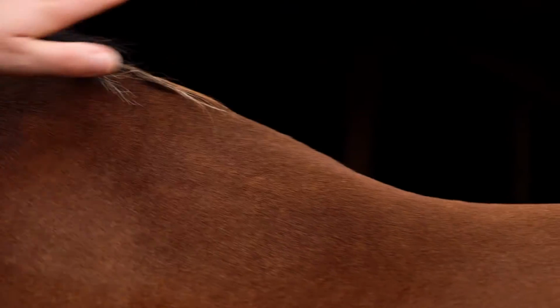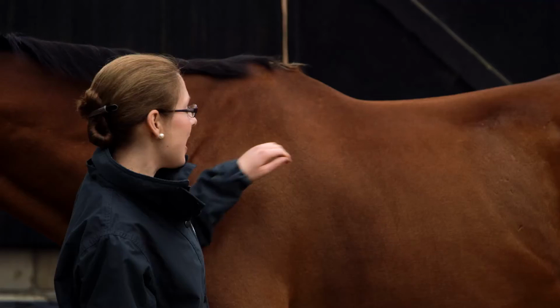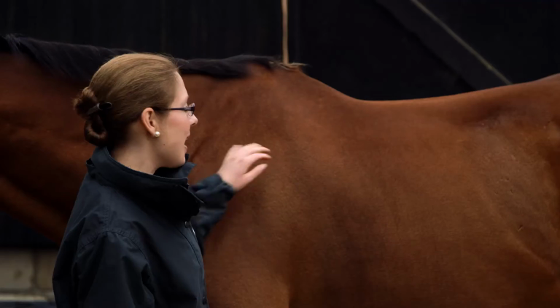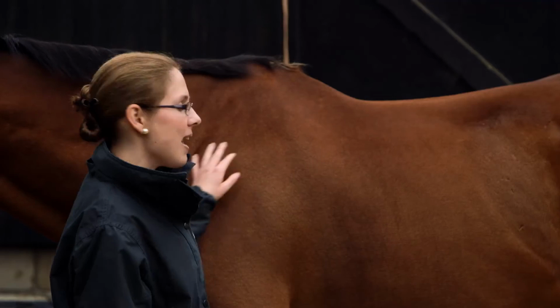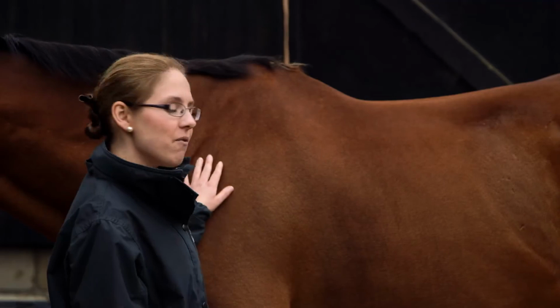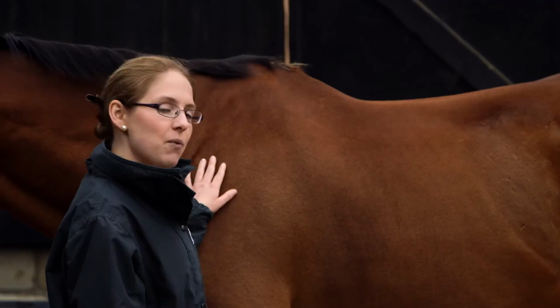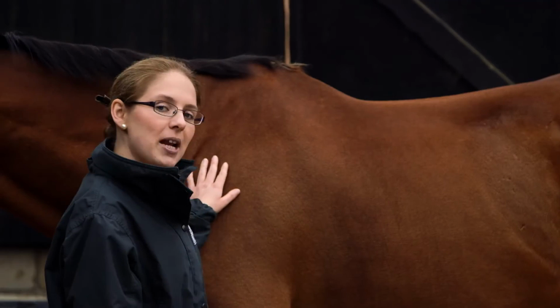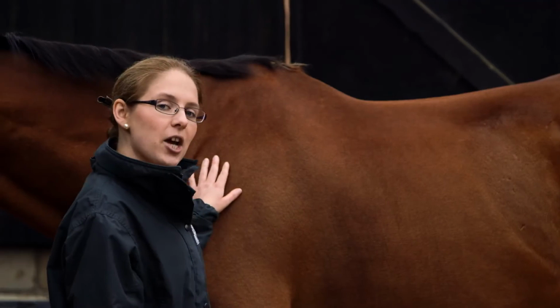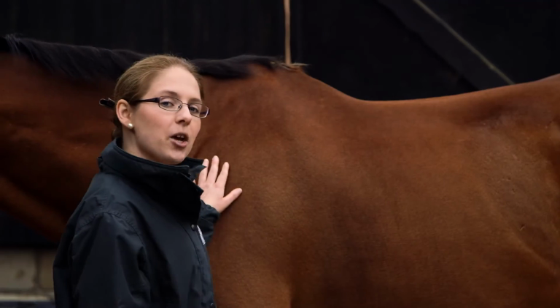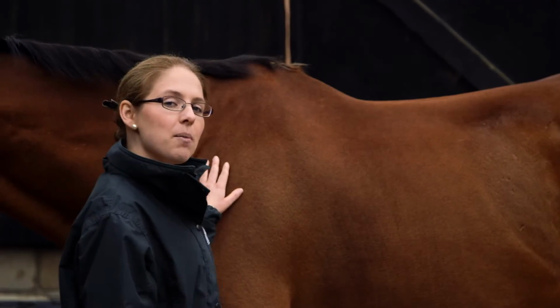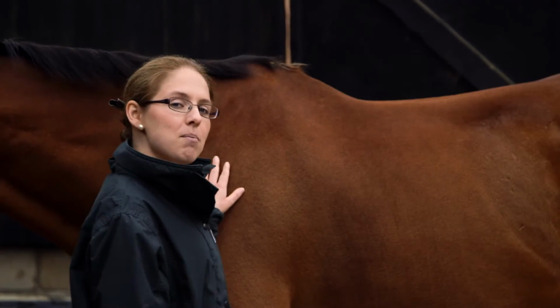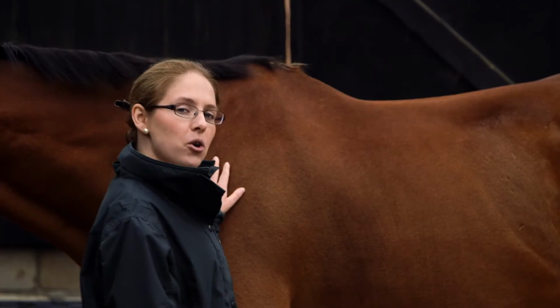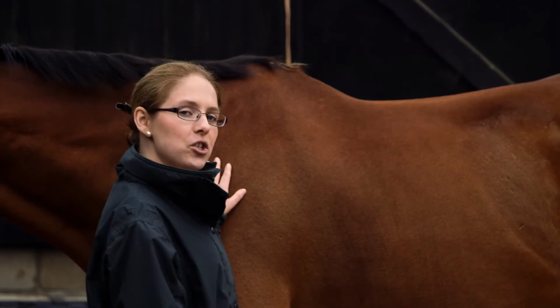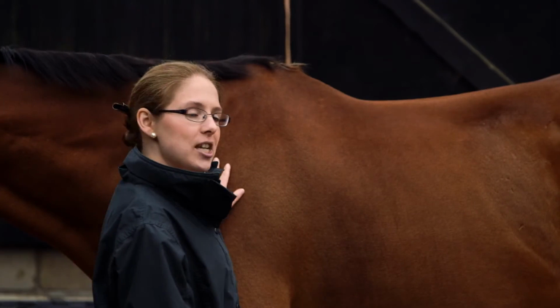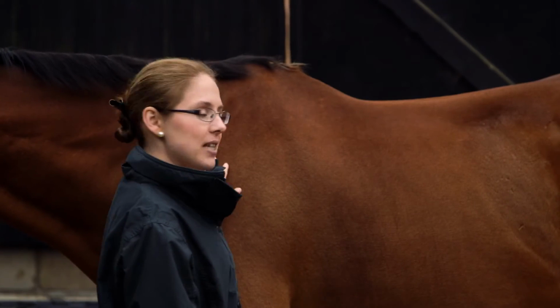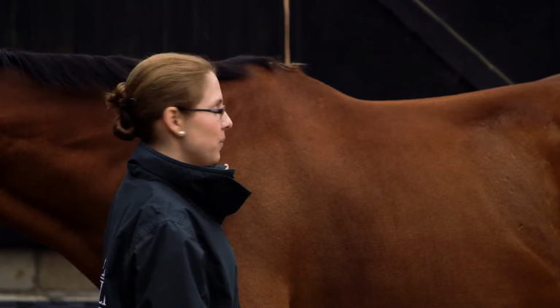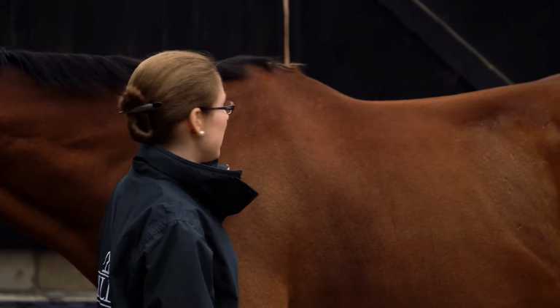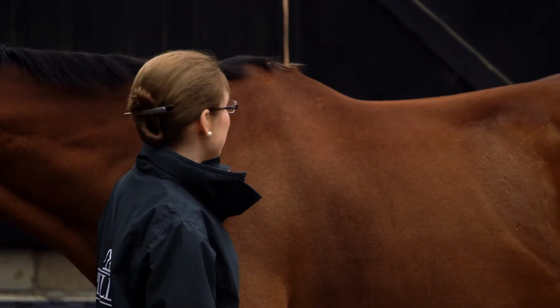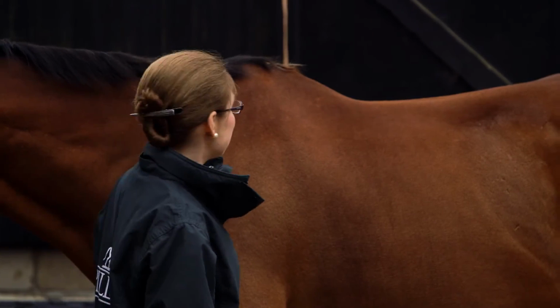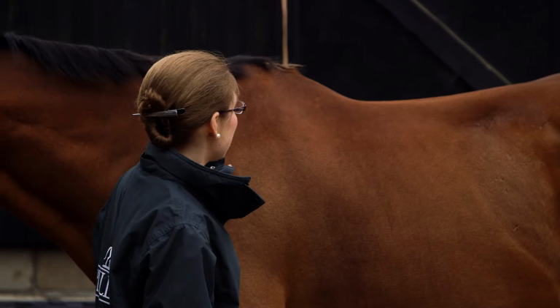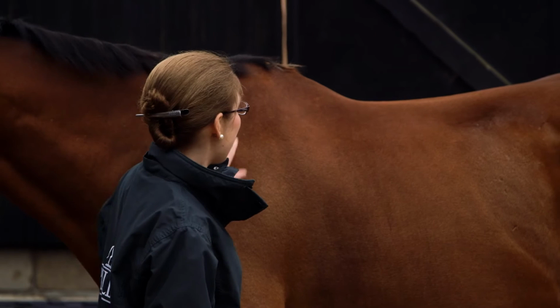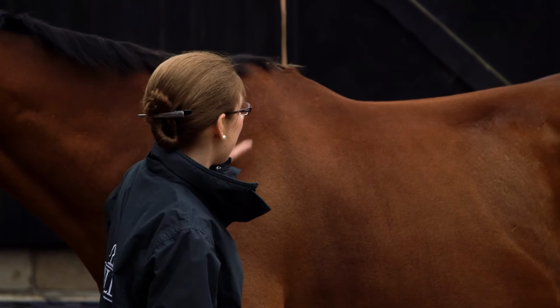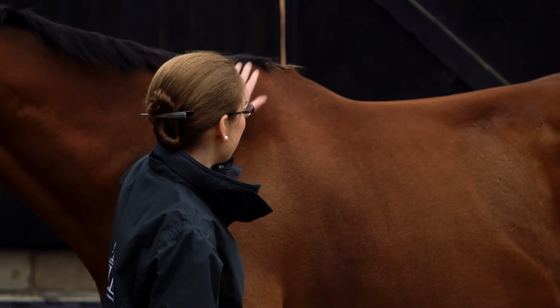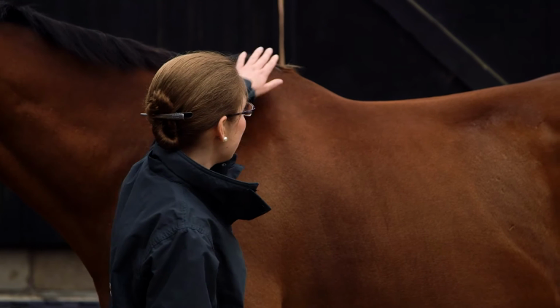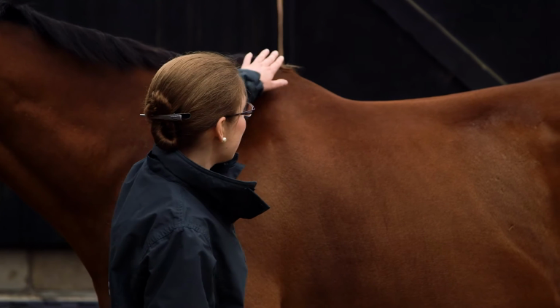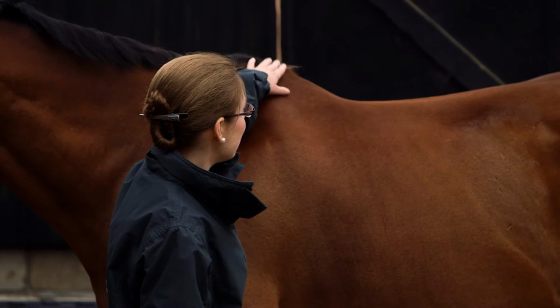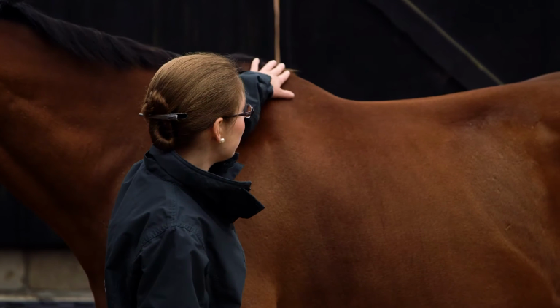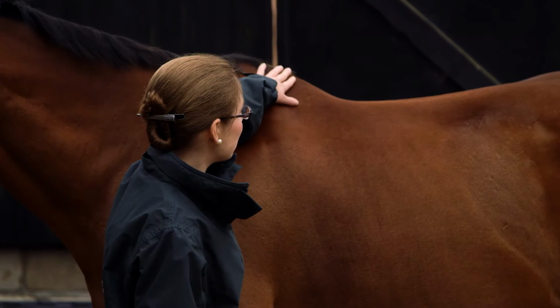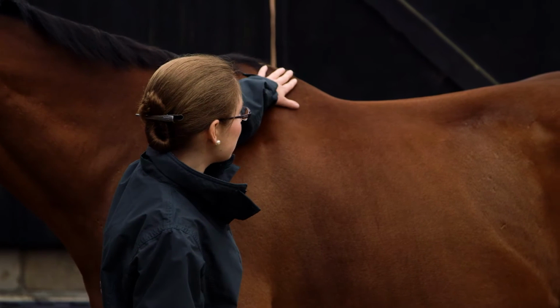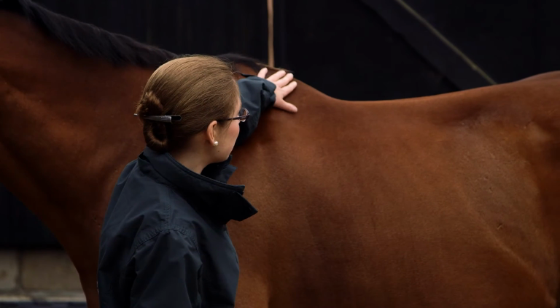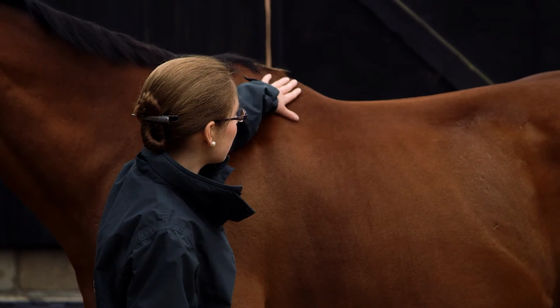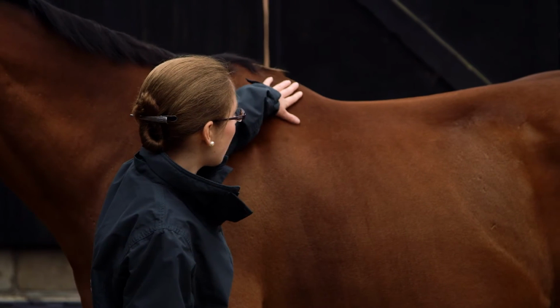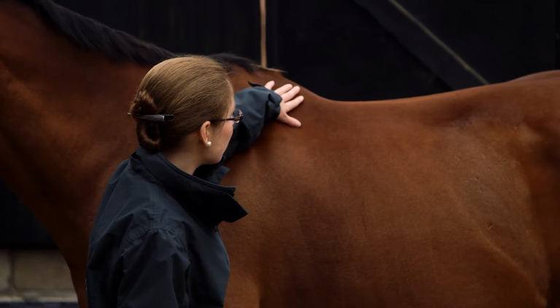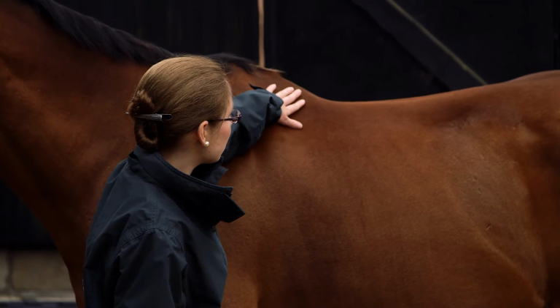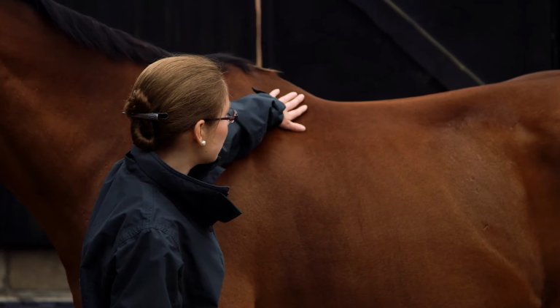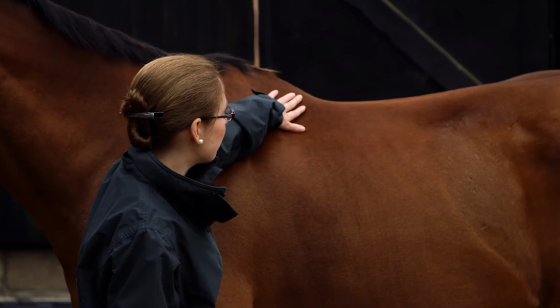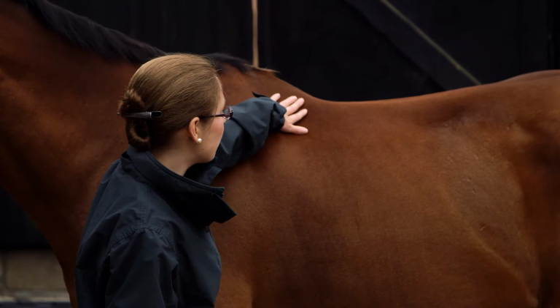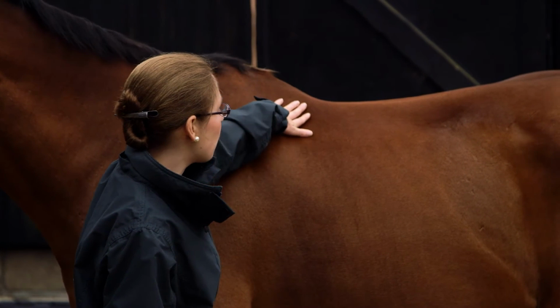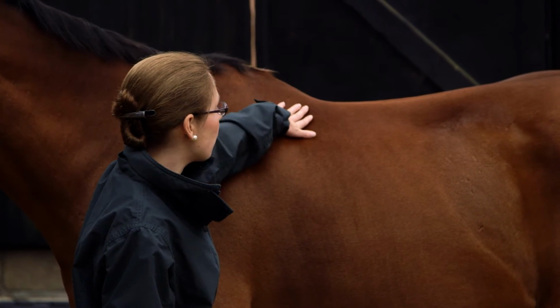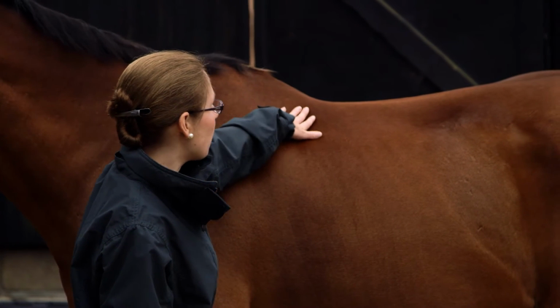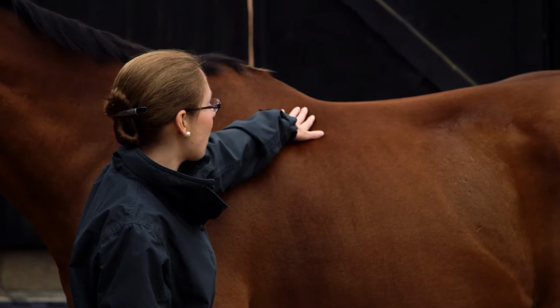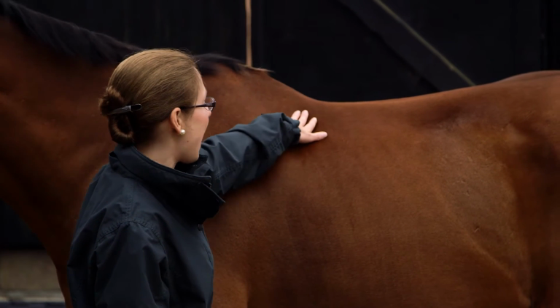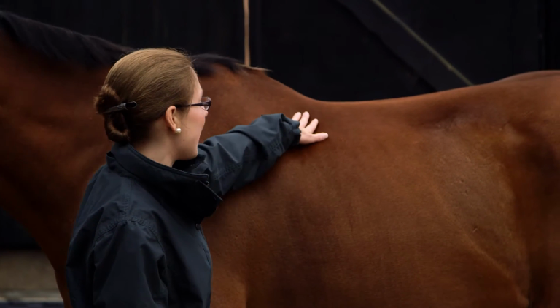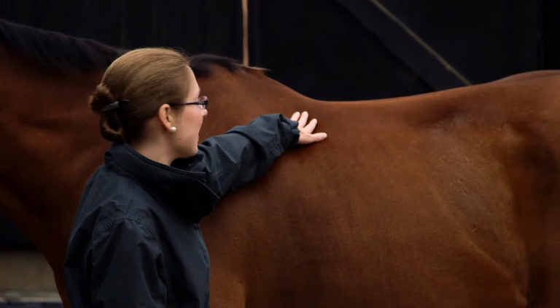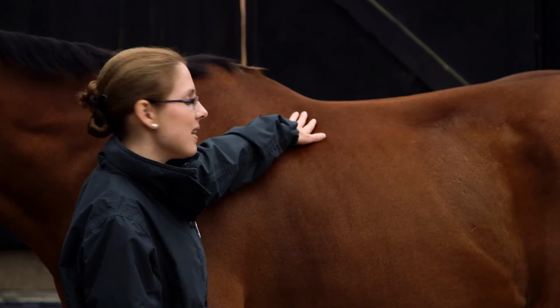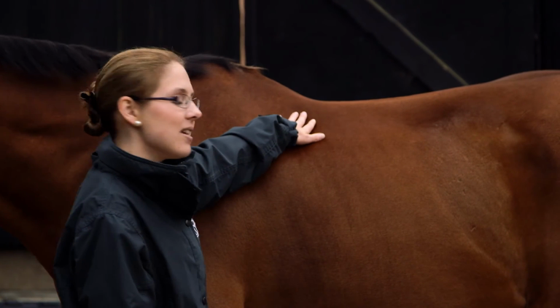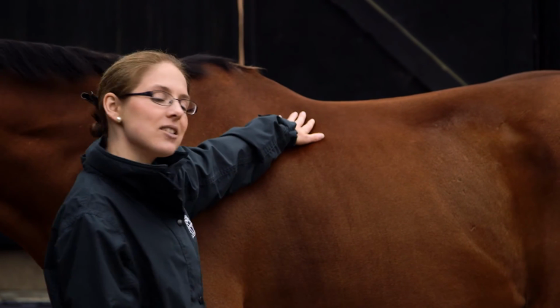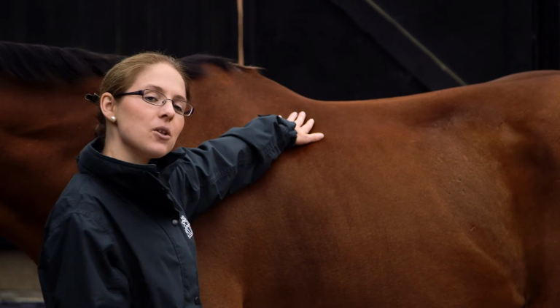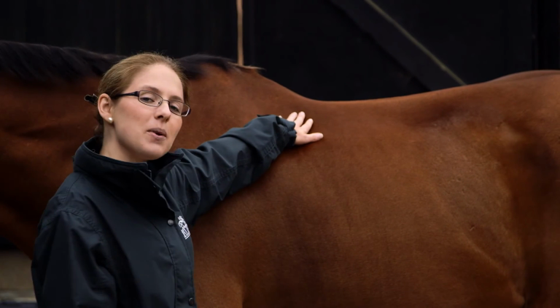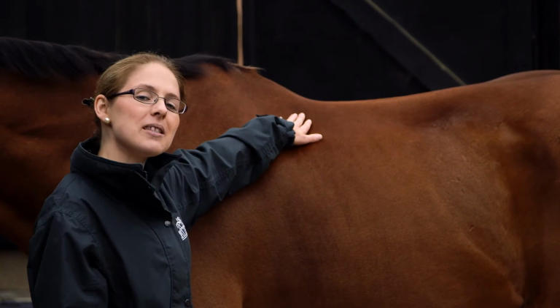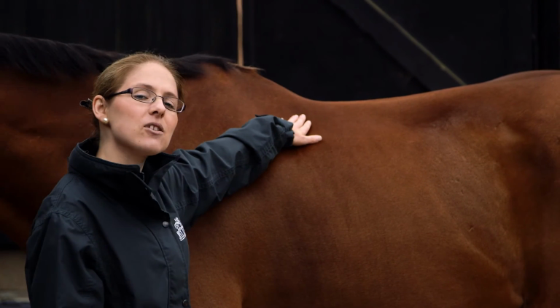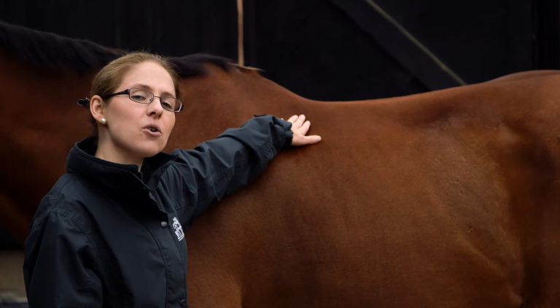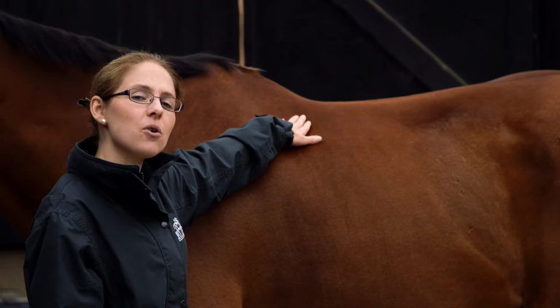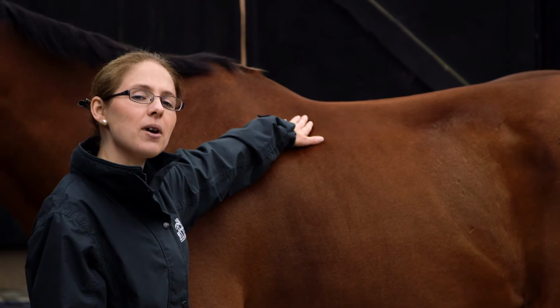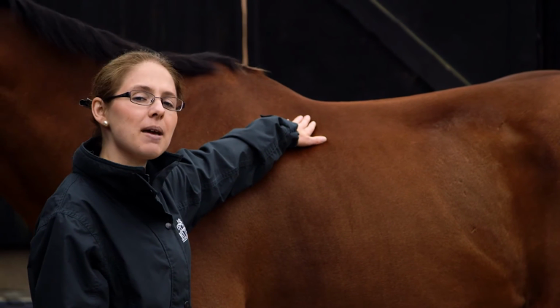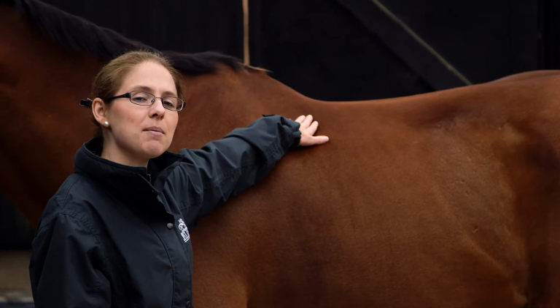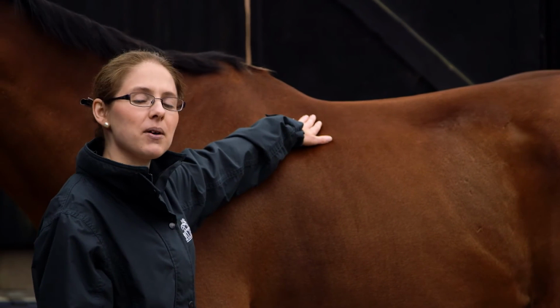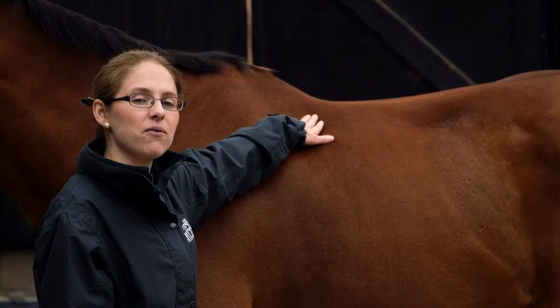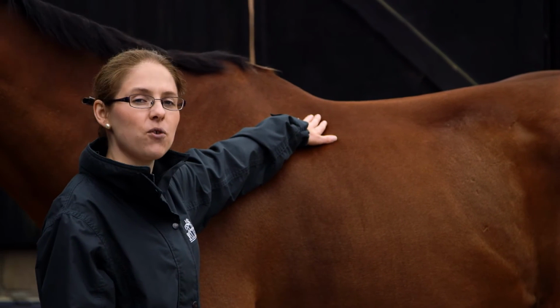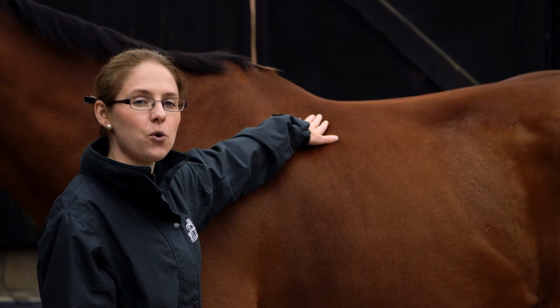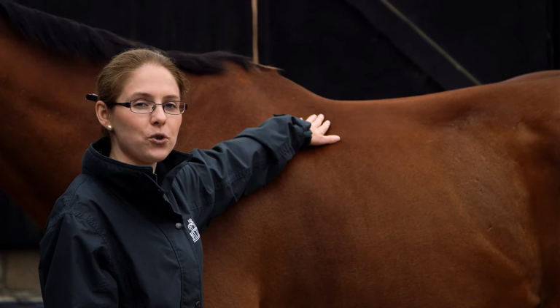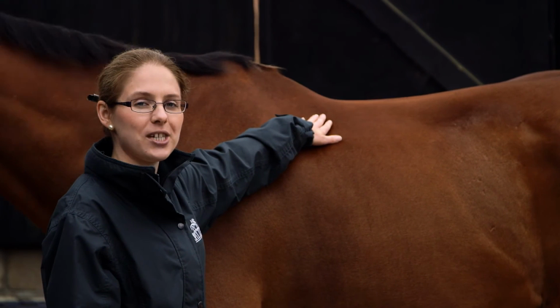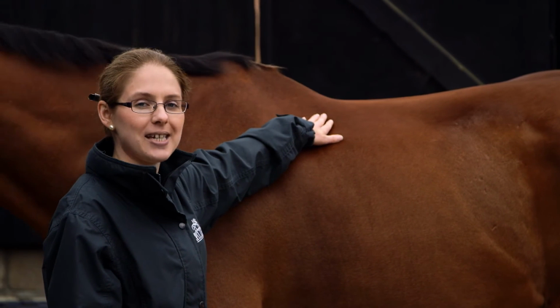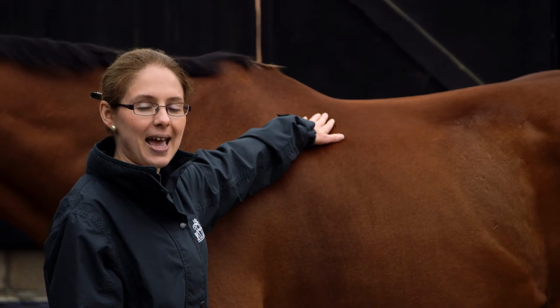If we look at Monty's withers here, he just starts to fall away, so we'd score him a four today.